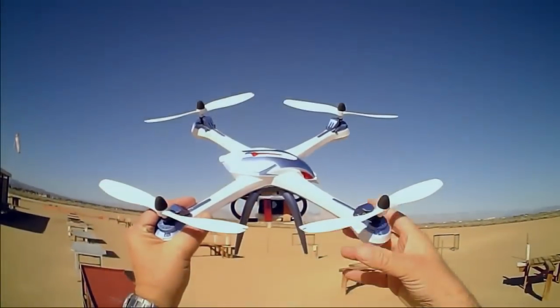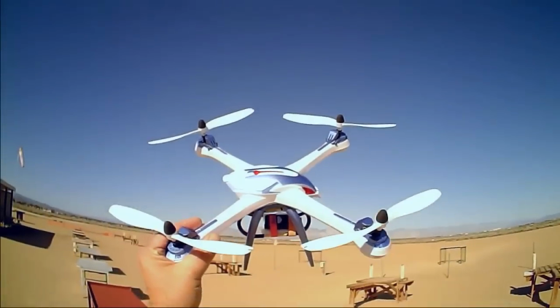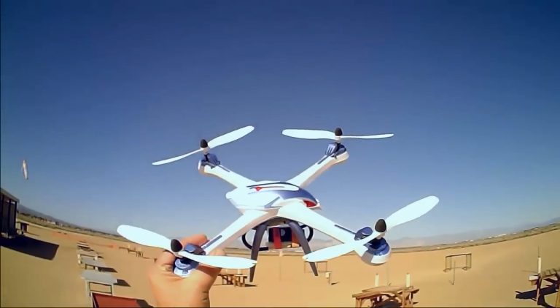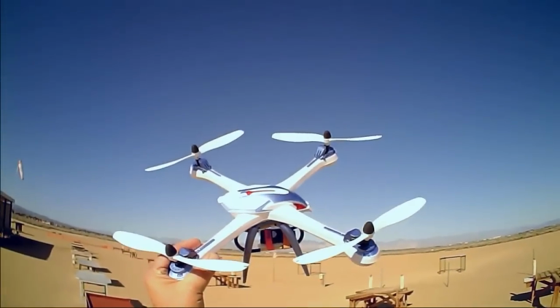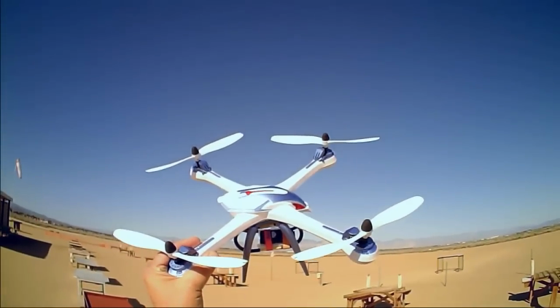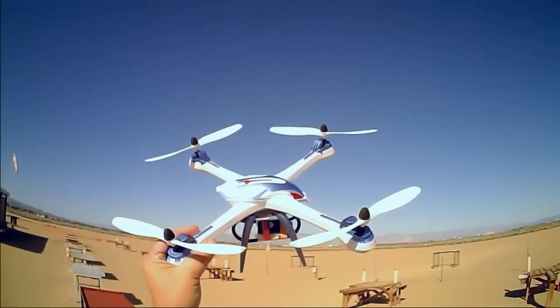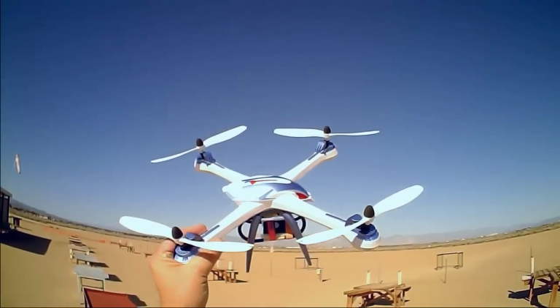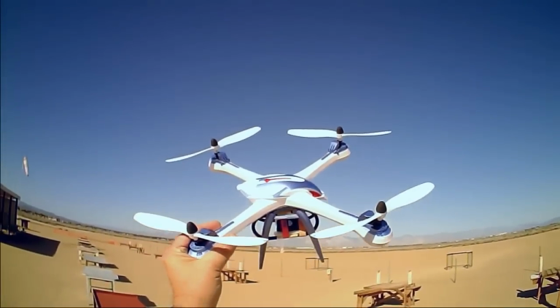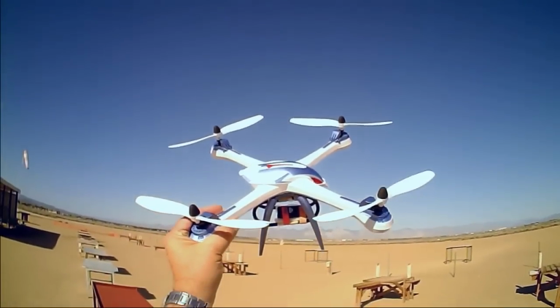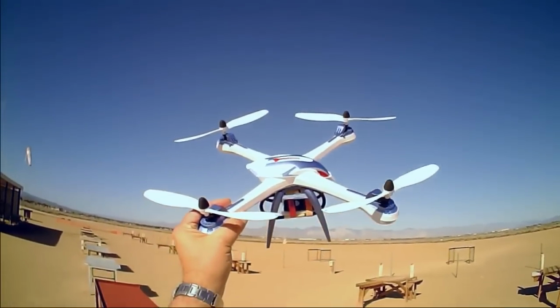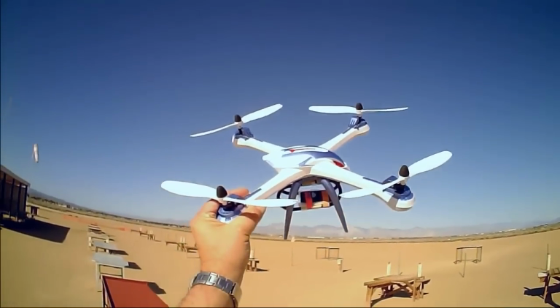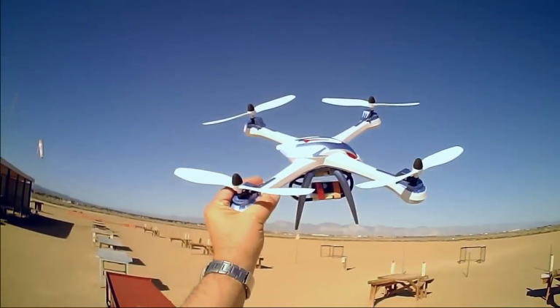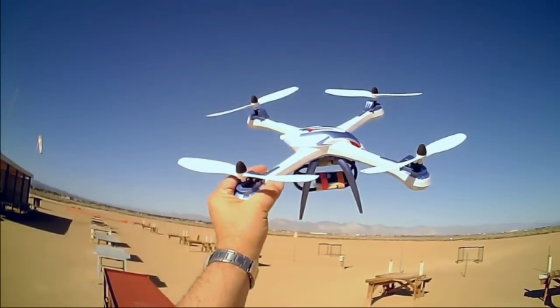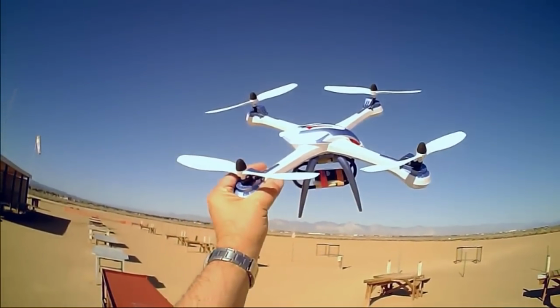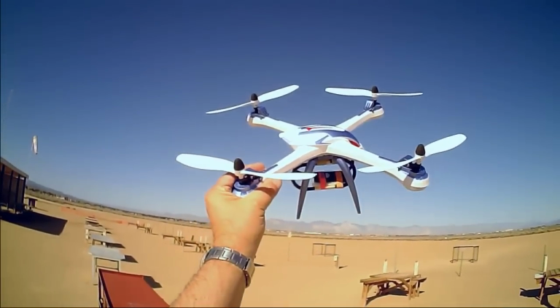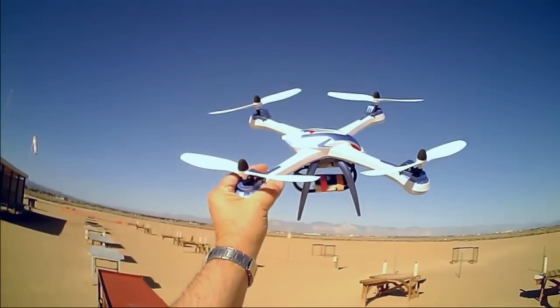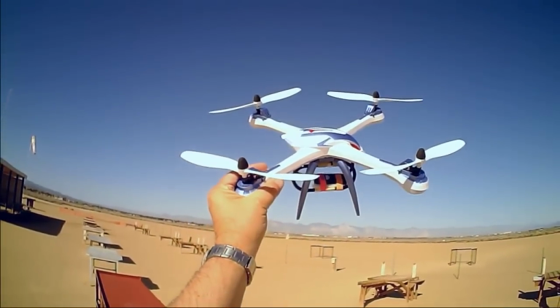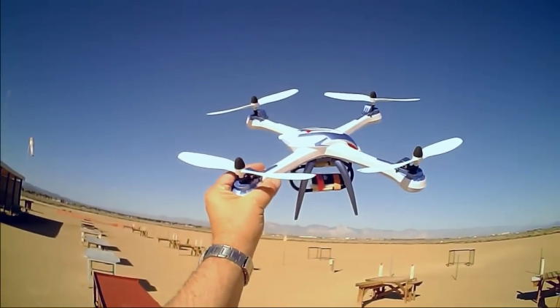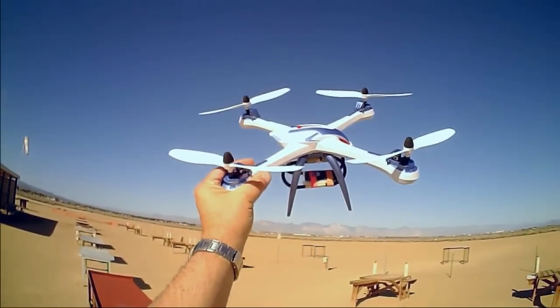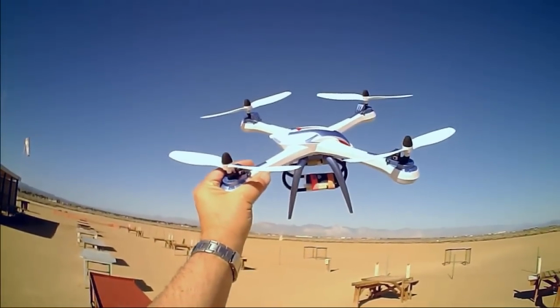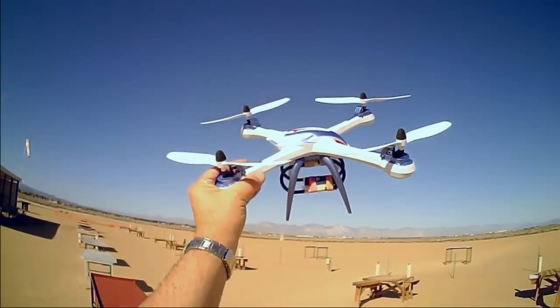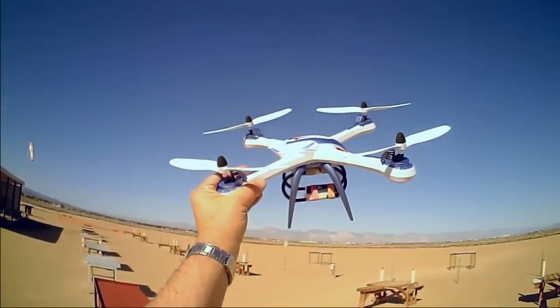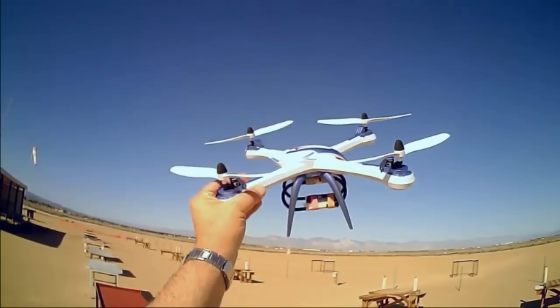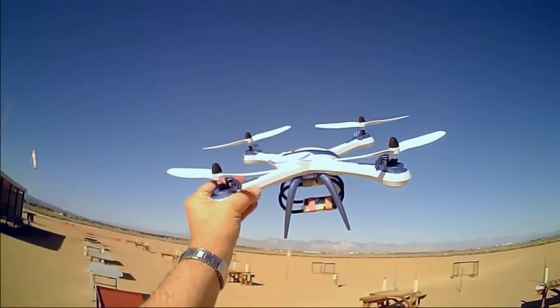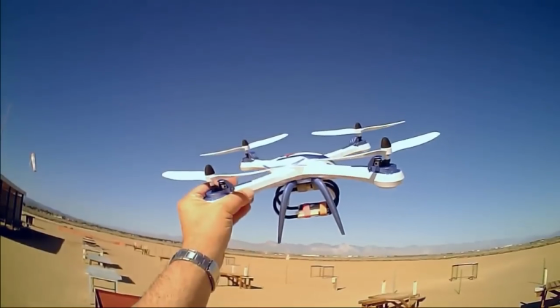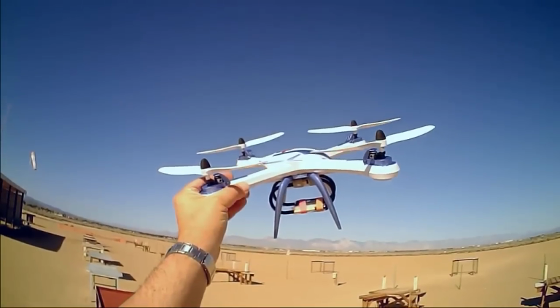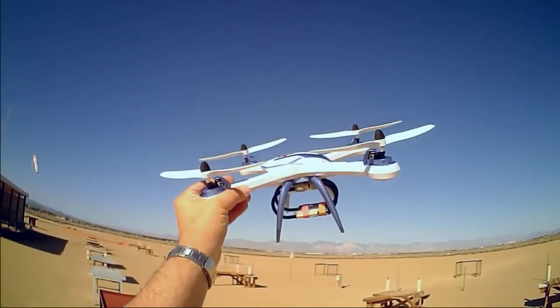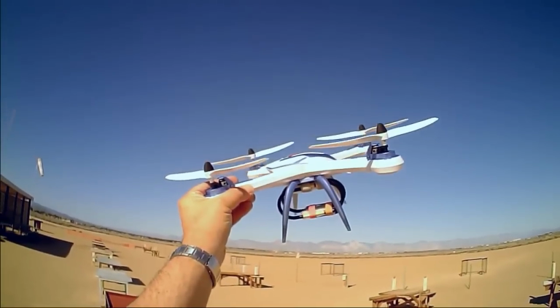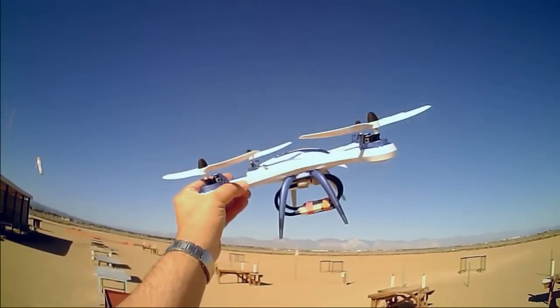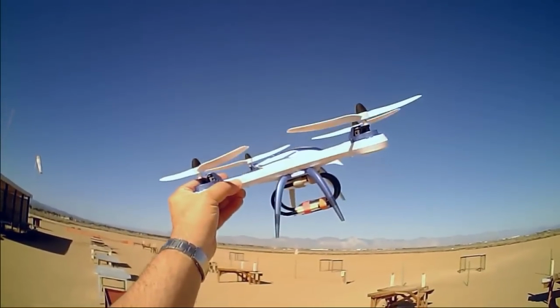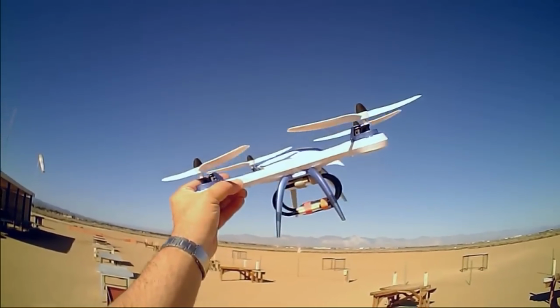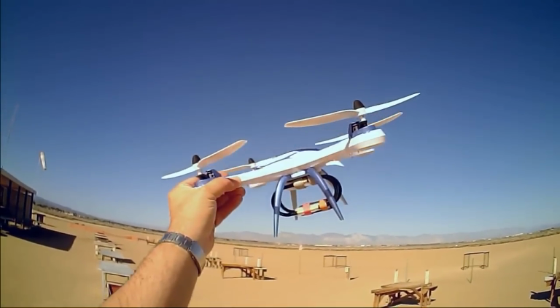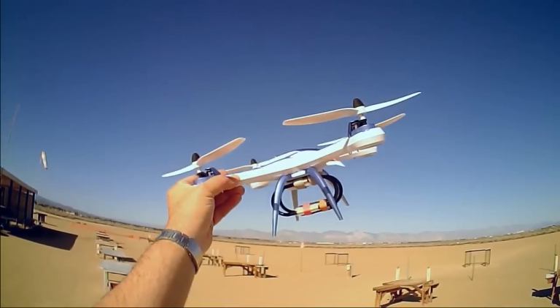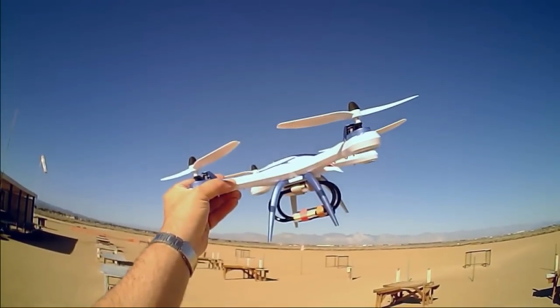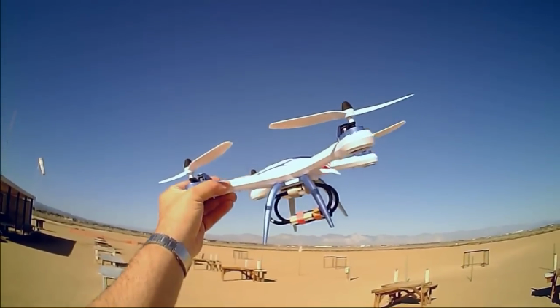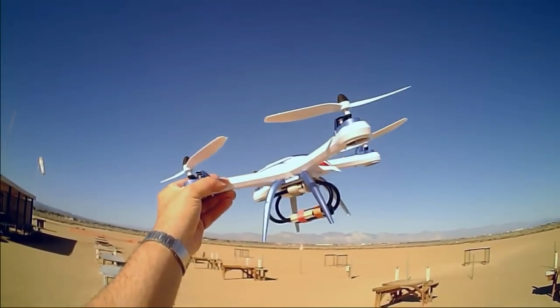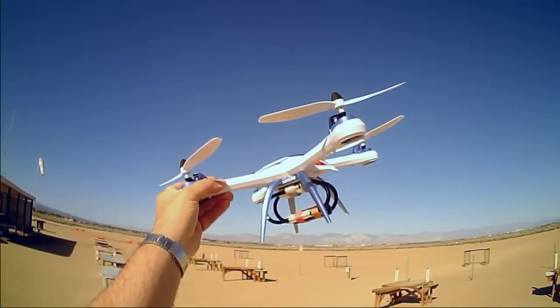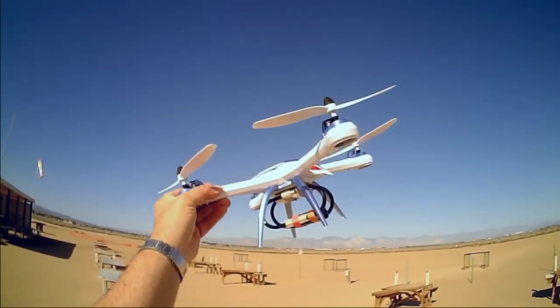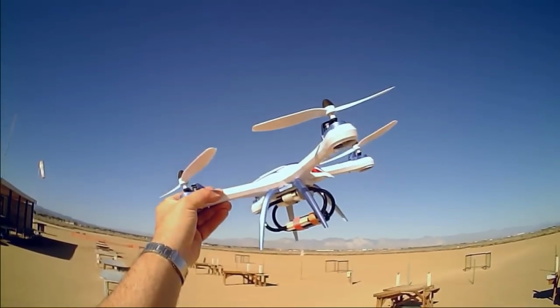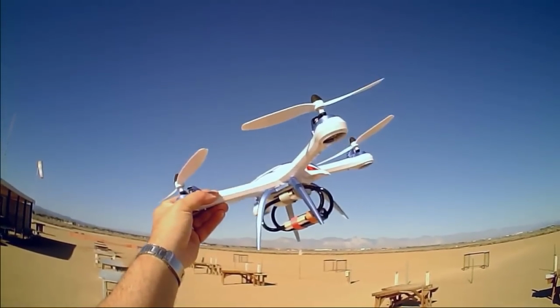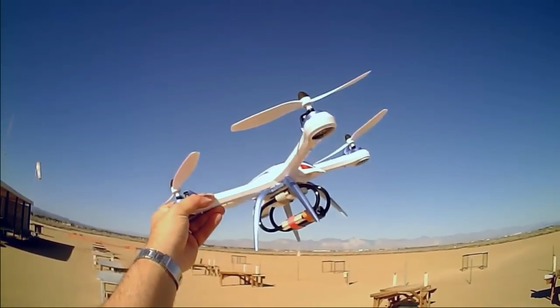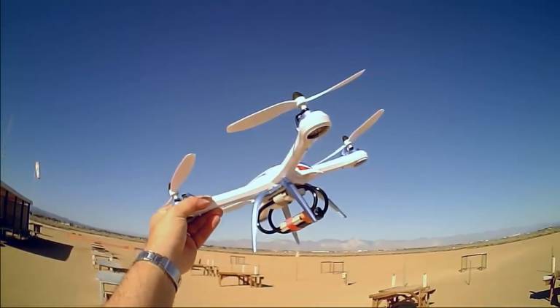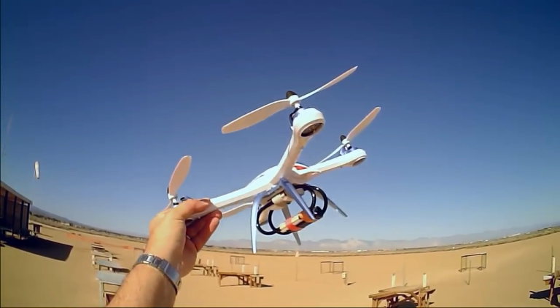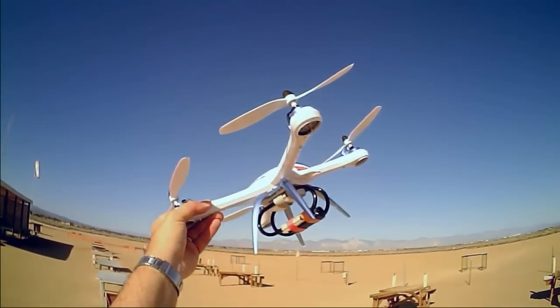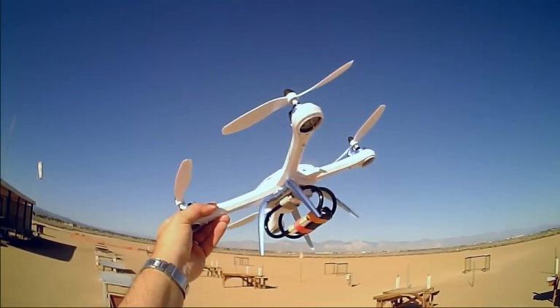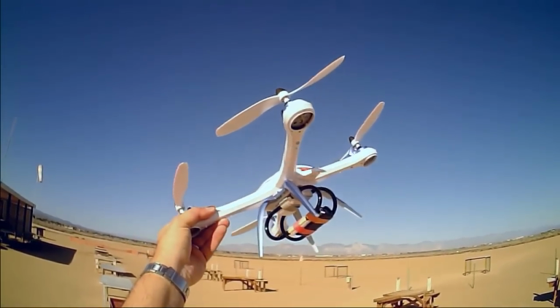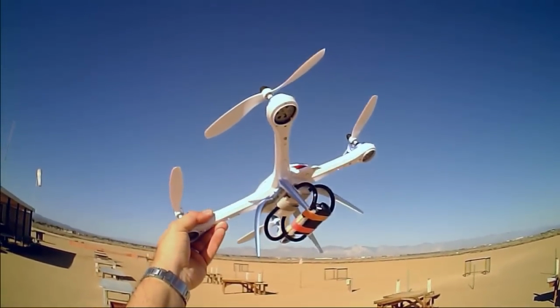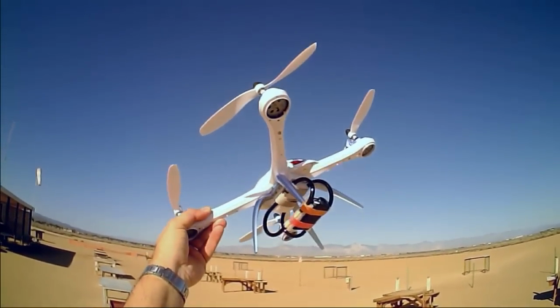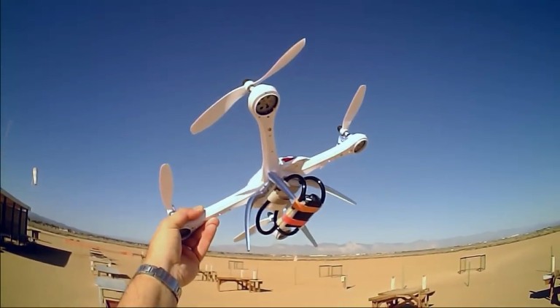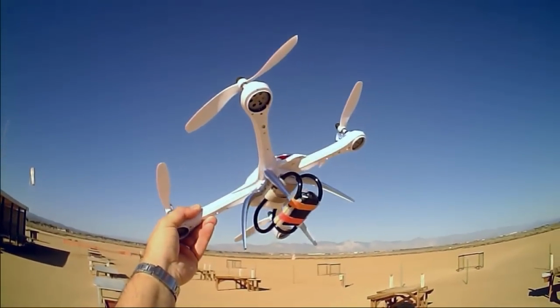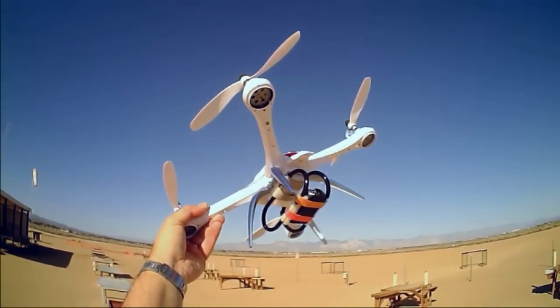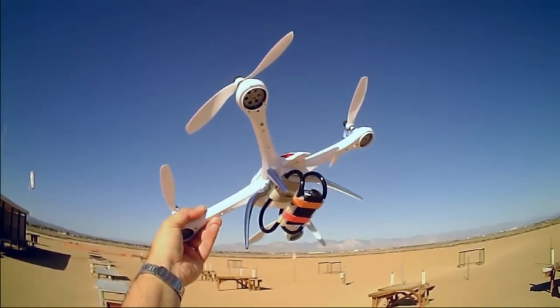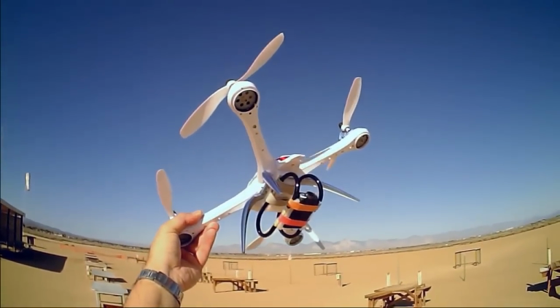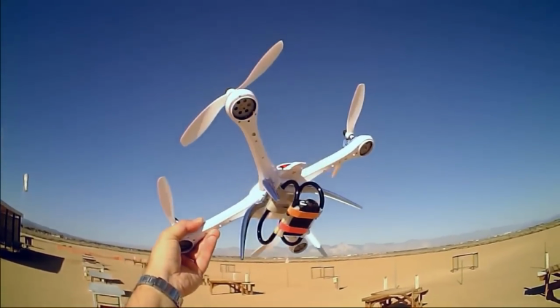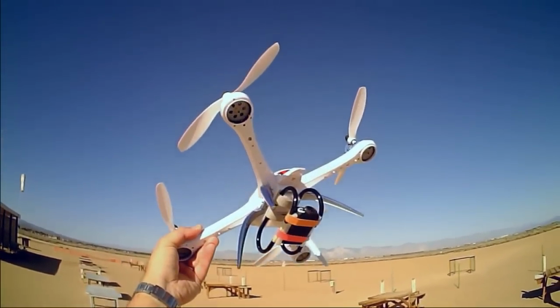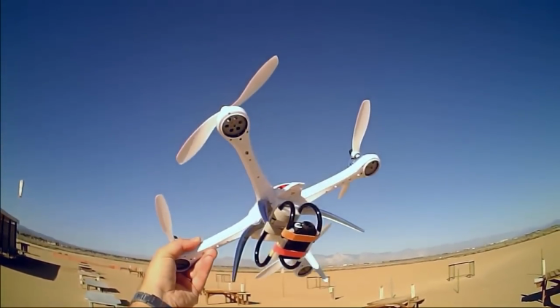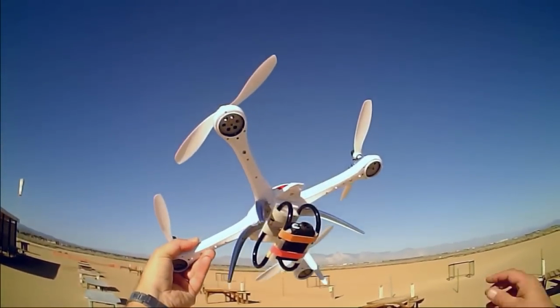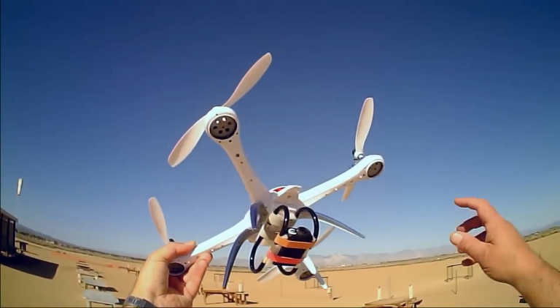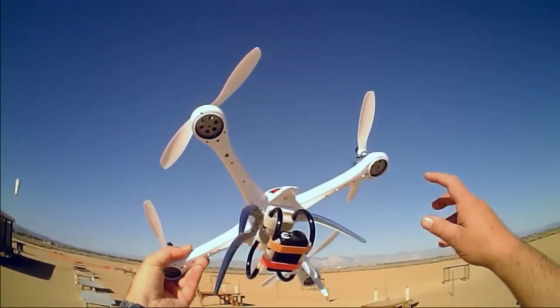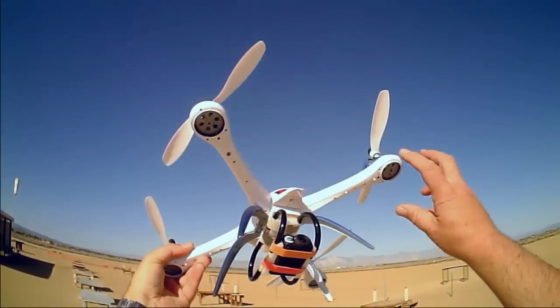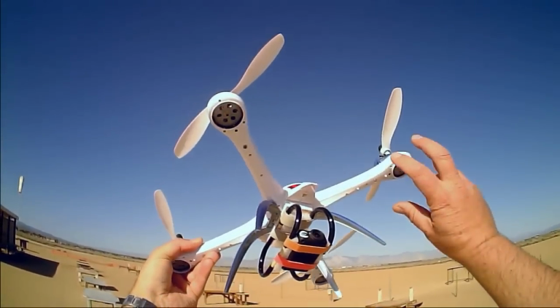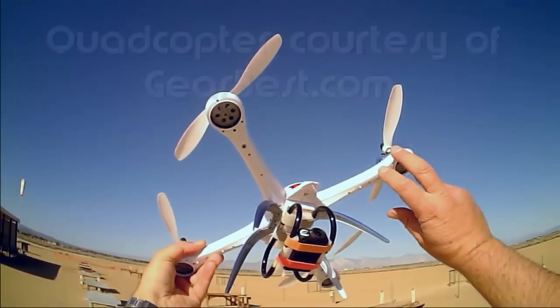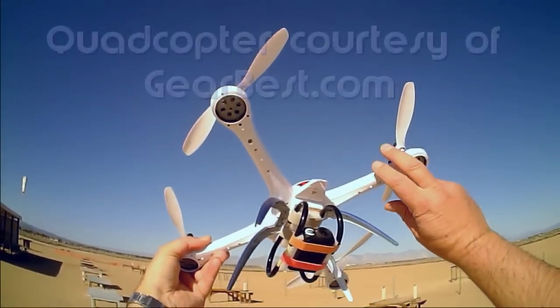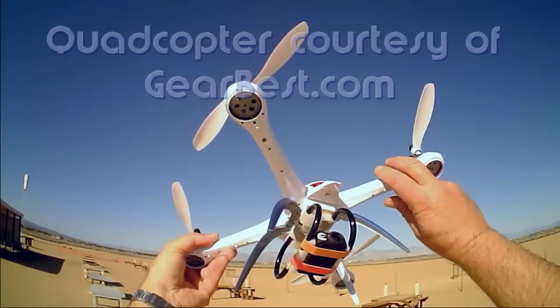Good morning, Quadcopter 101 here. What I got for you today is another flight of my Tarantula X6 Quadcopter.